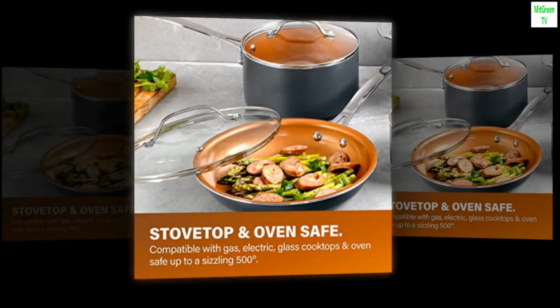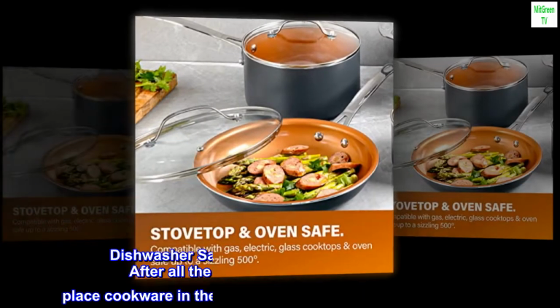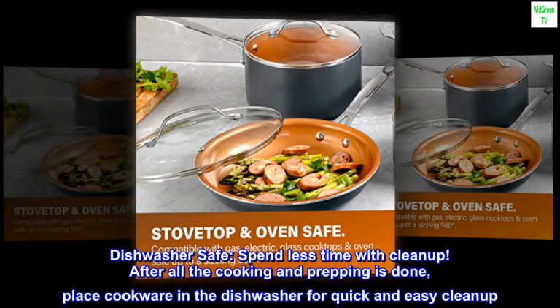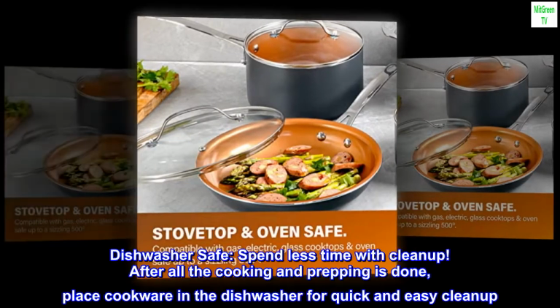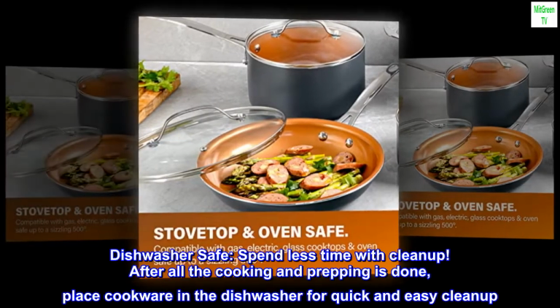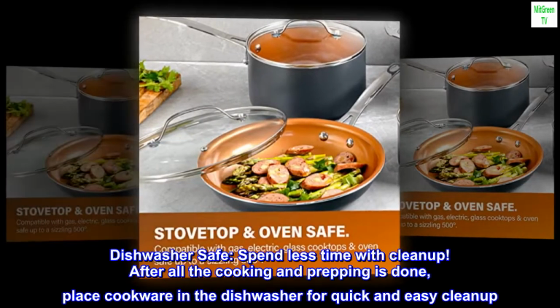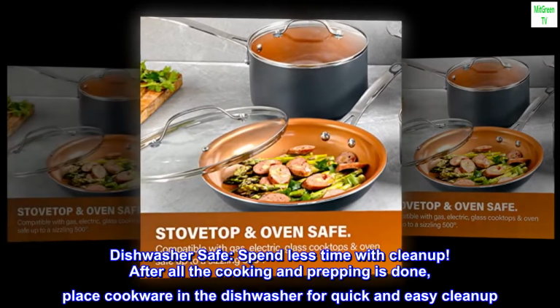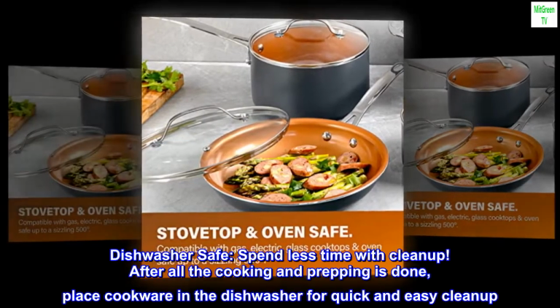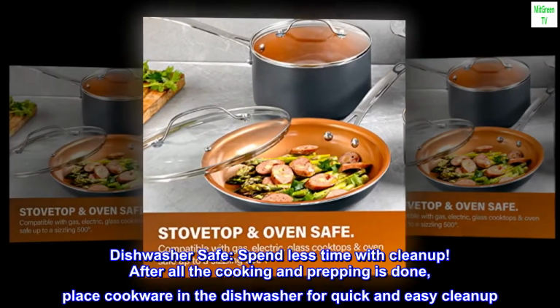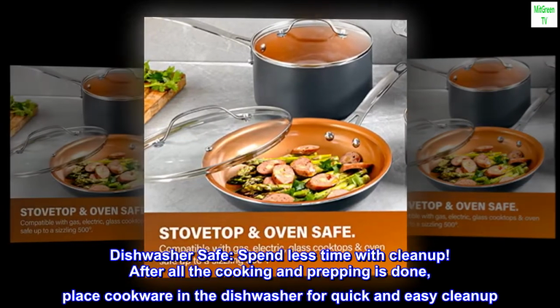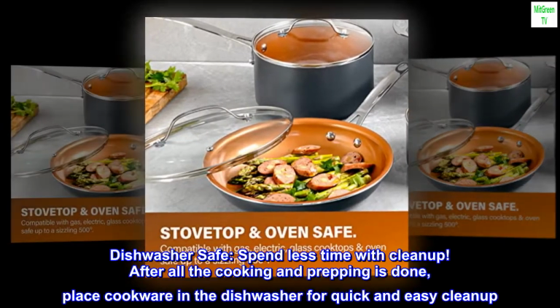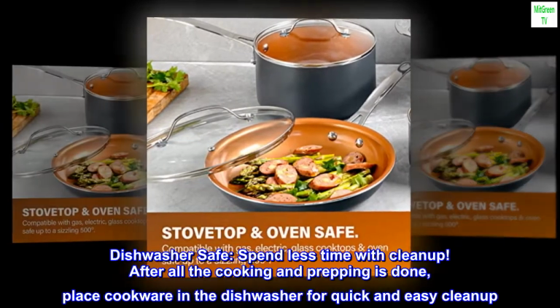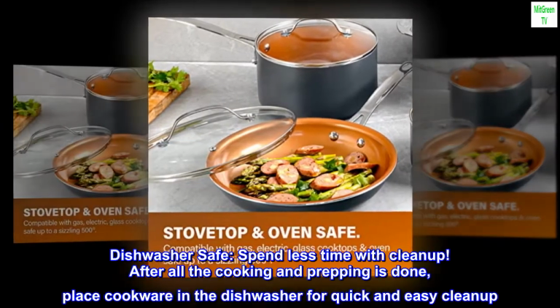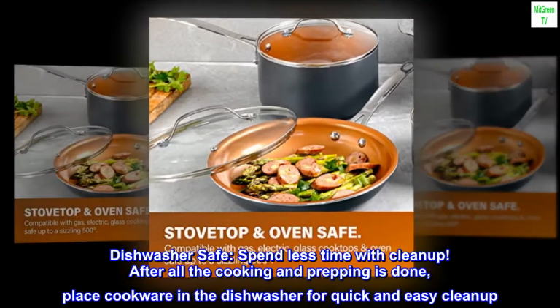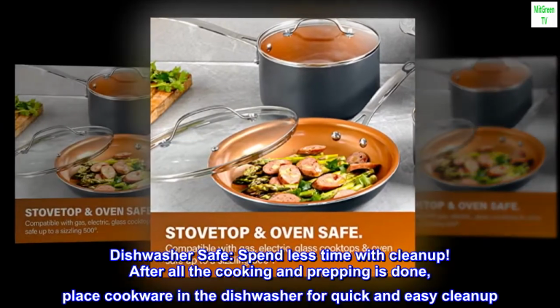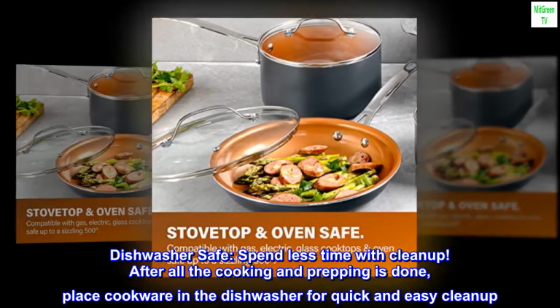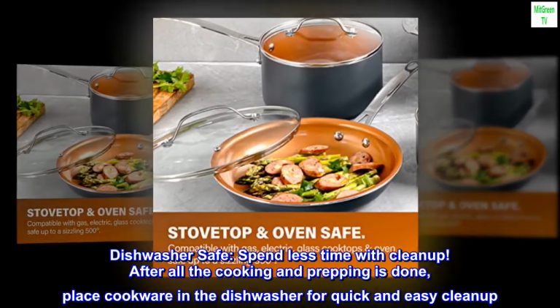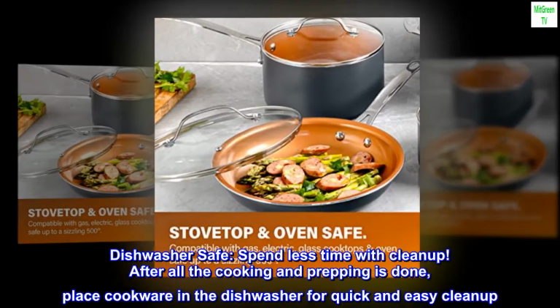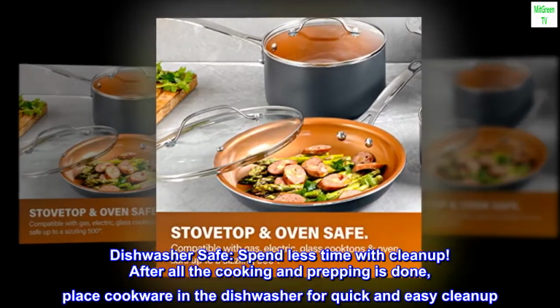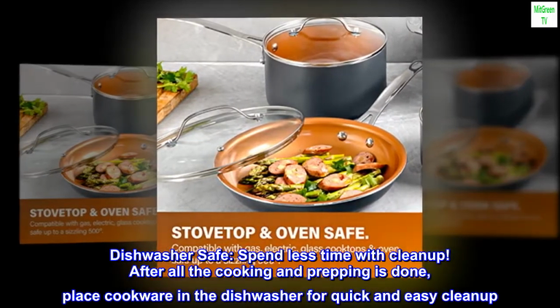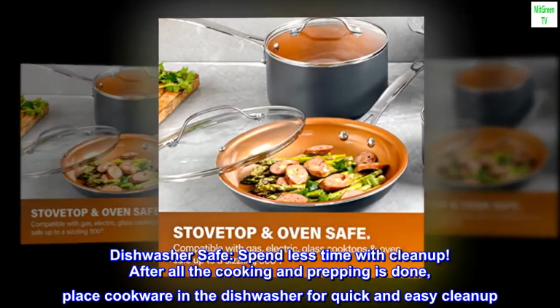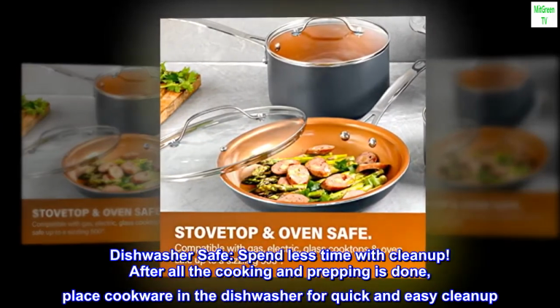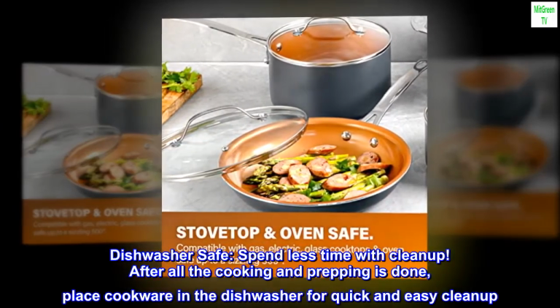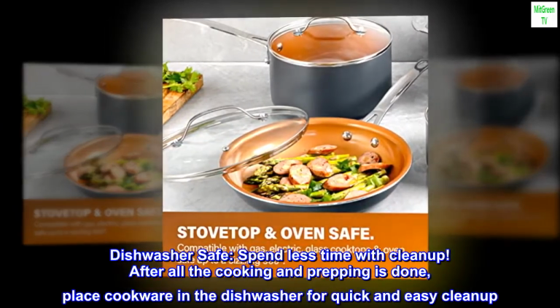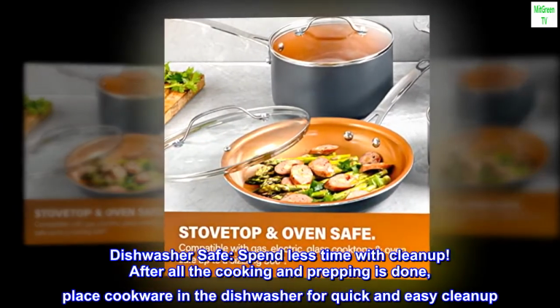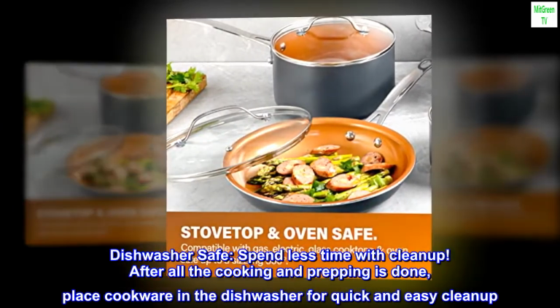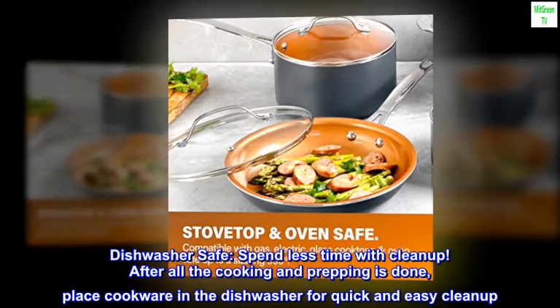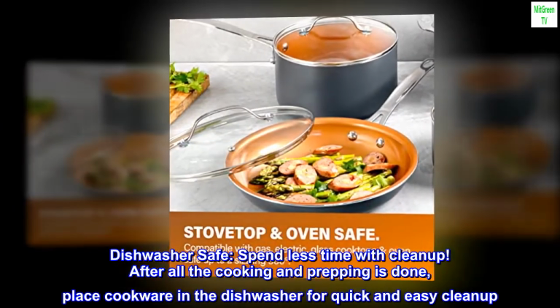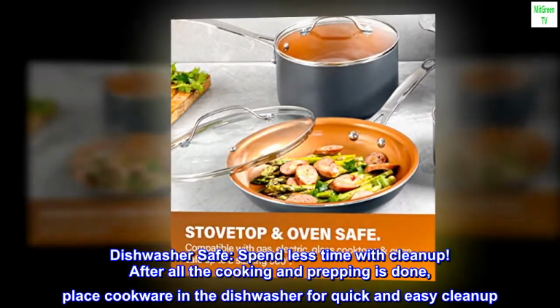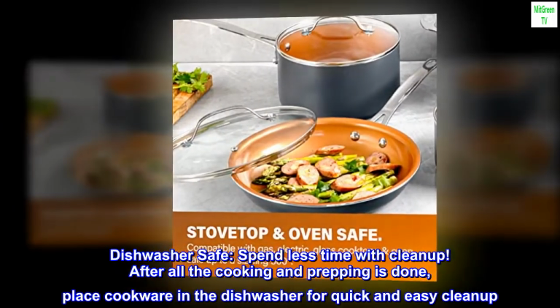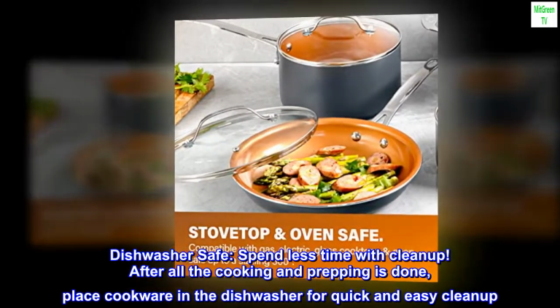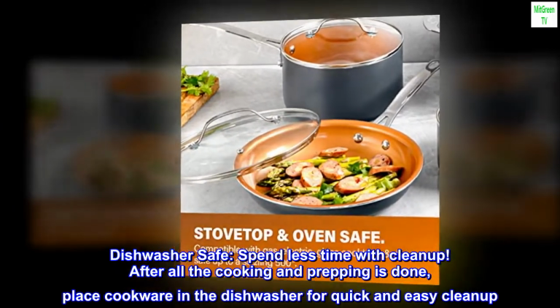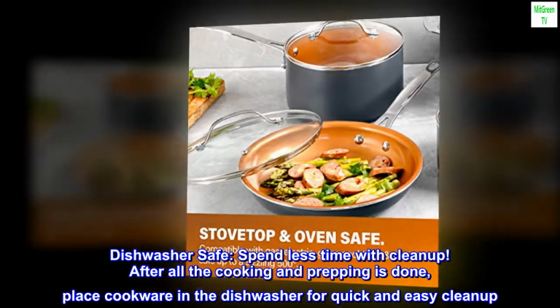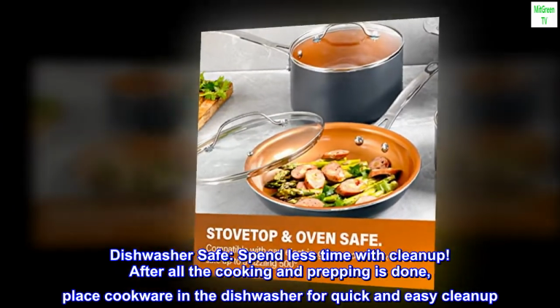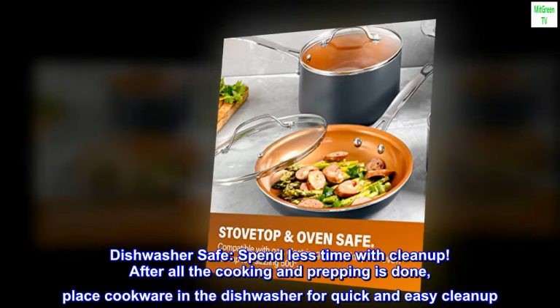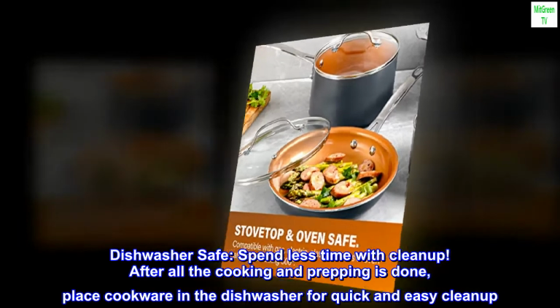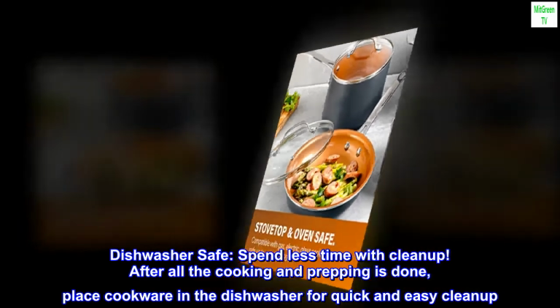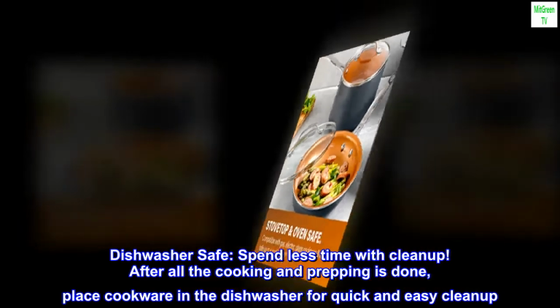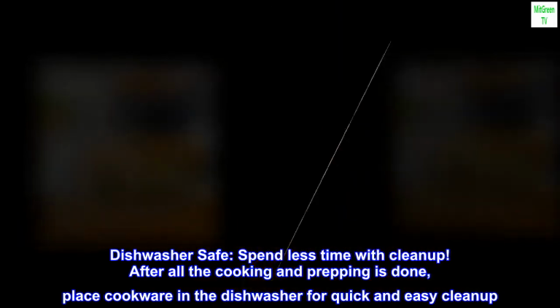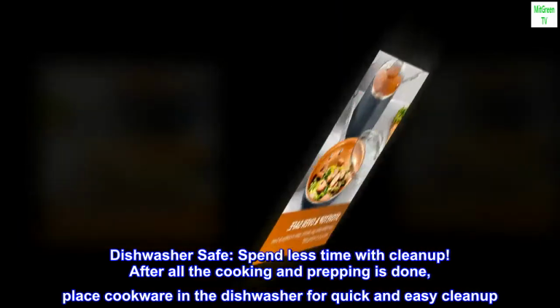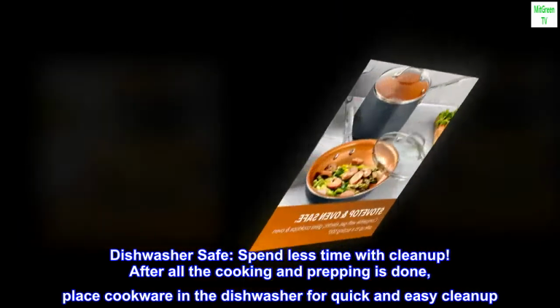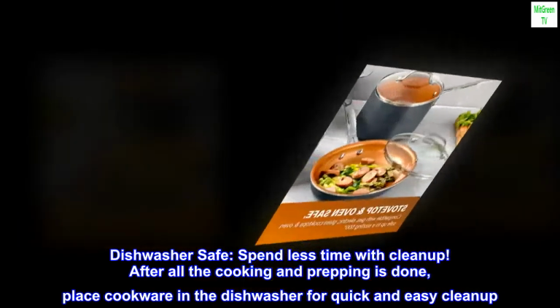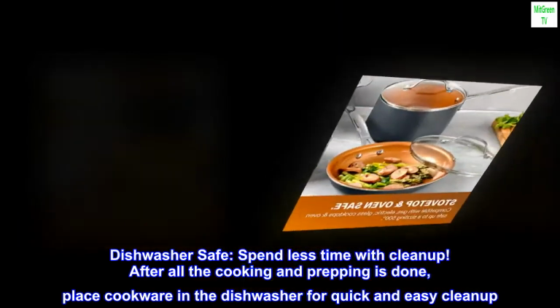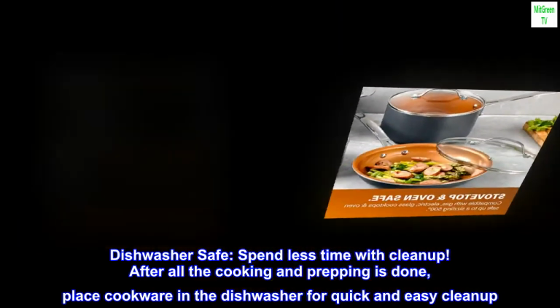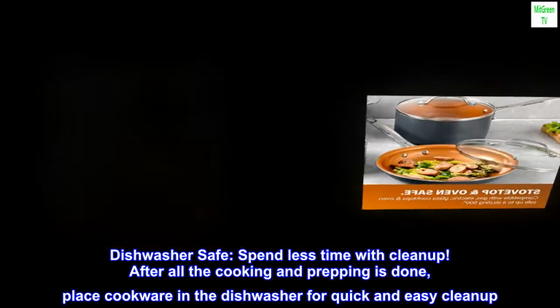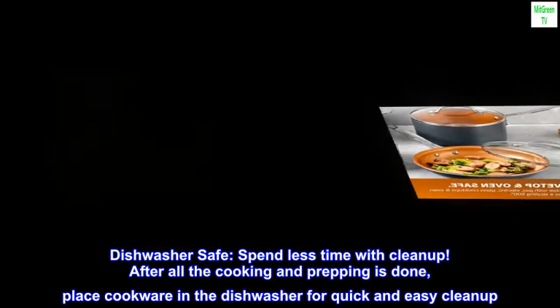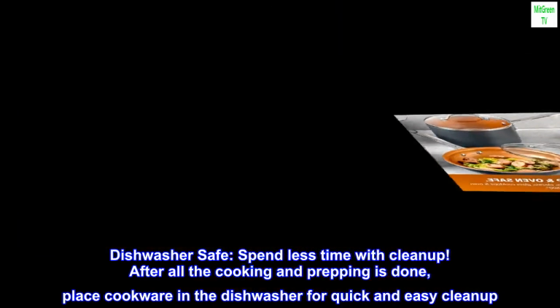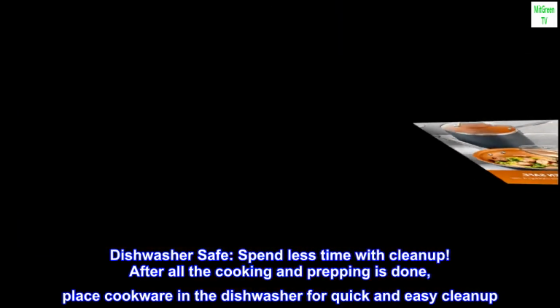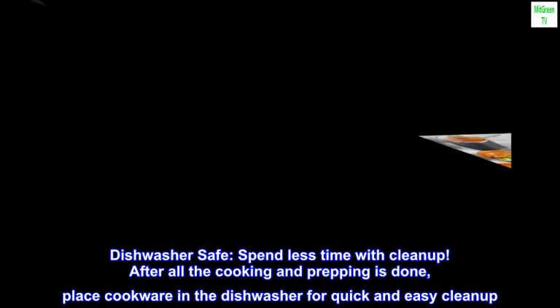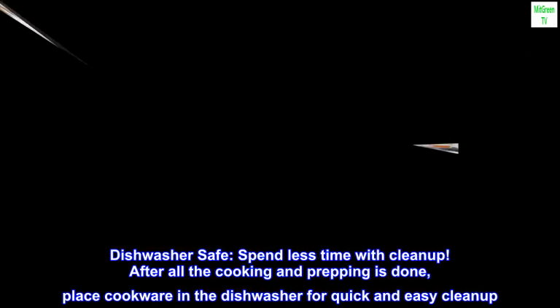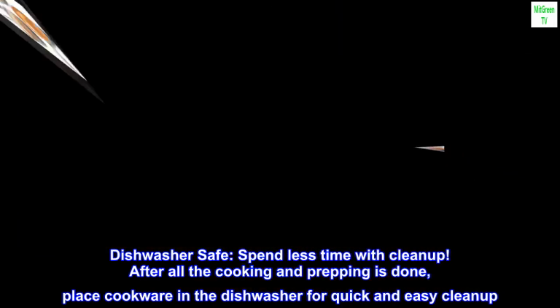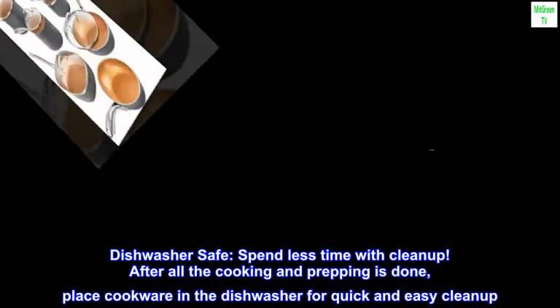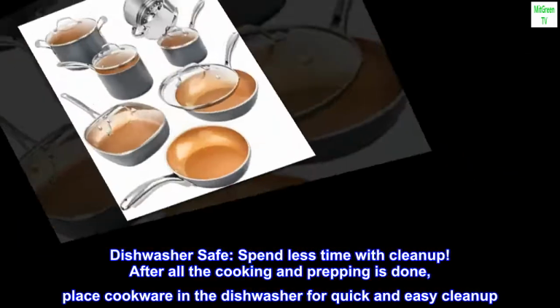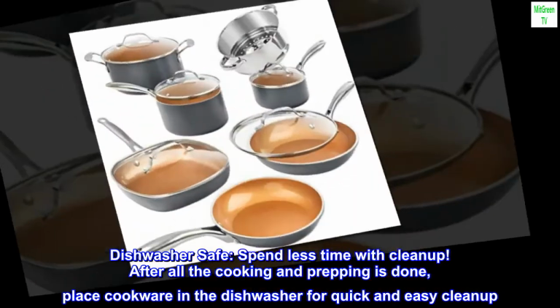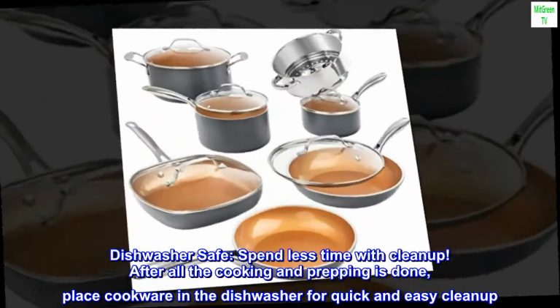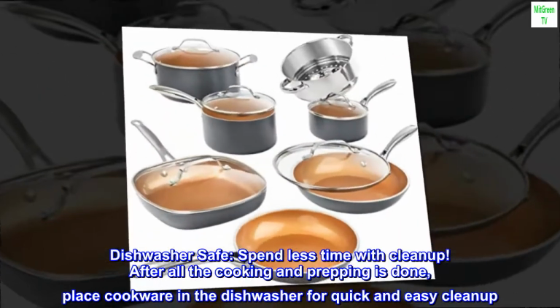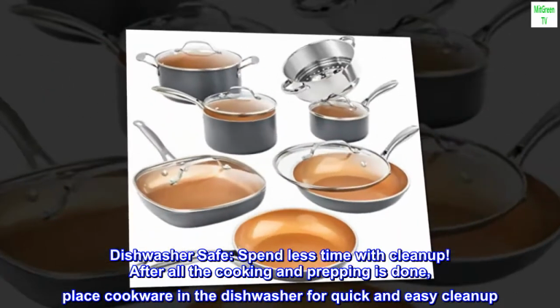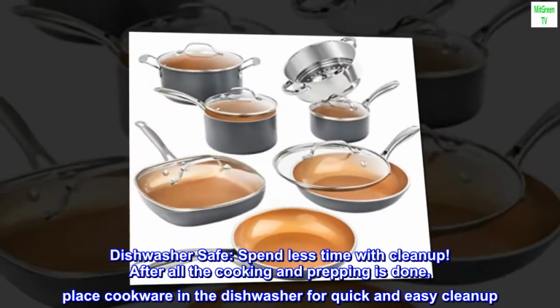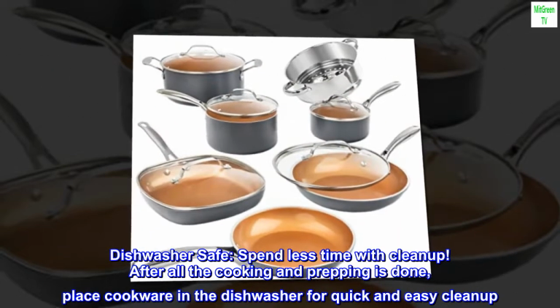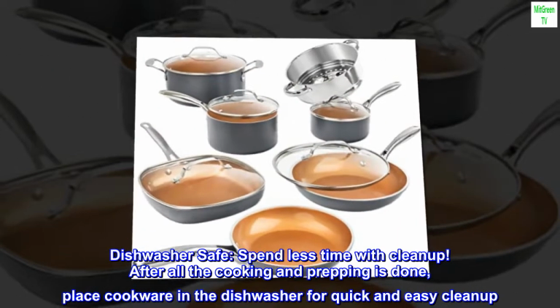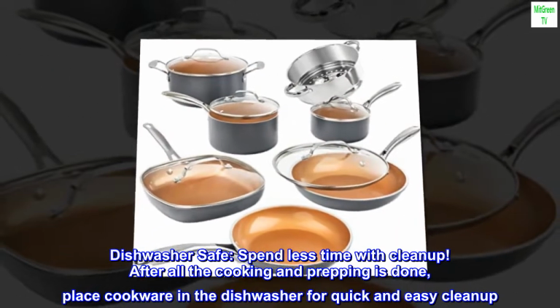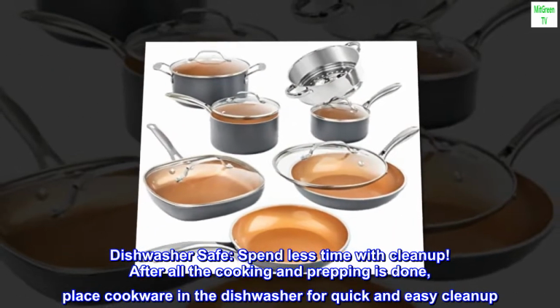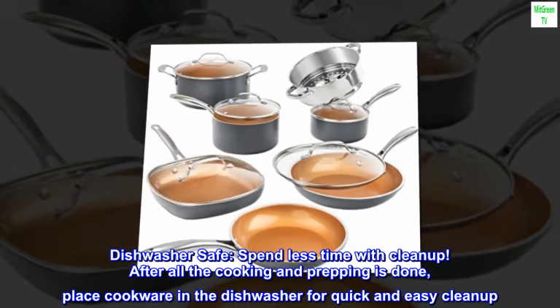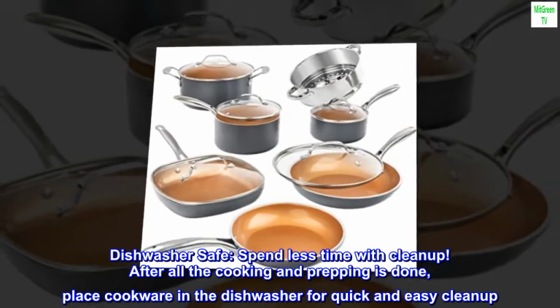Dishwasher safe — spend less time with cleanup. After all the cooking and prepping is done, place cookware in the dishwasher for quick and easy cleanup.